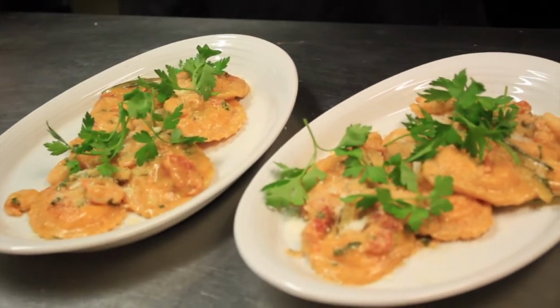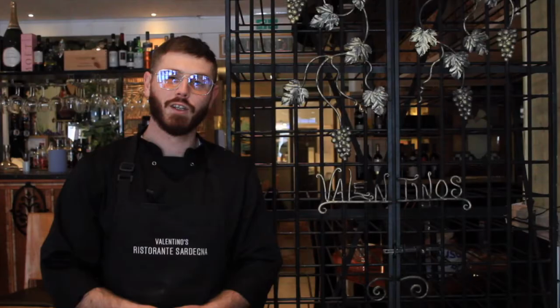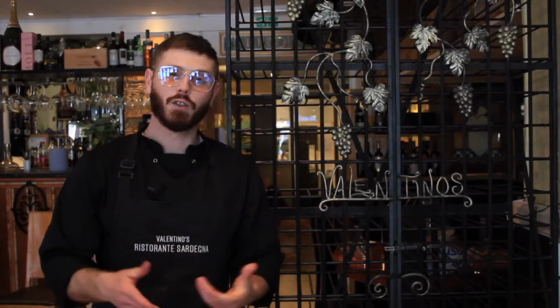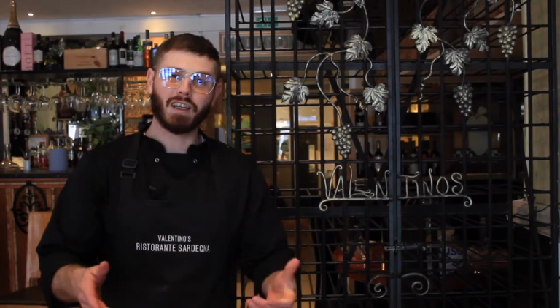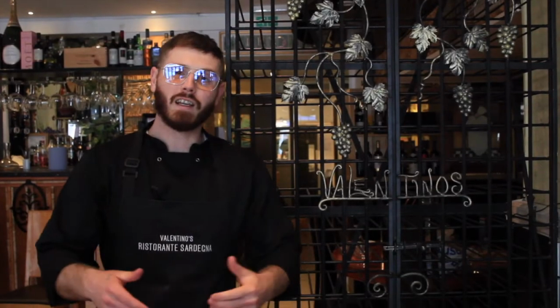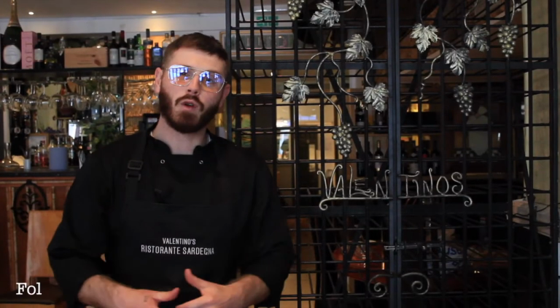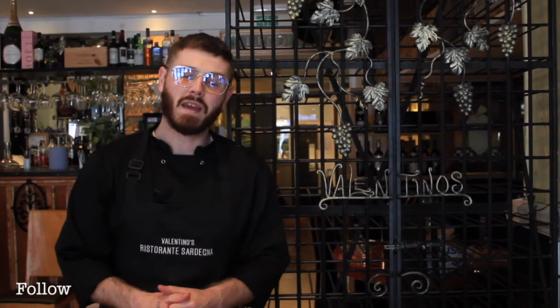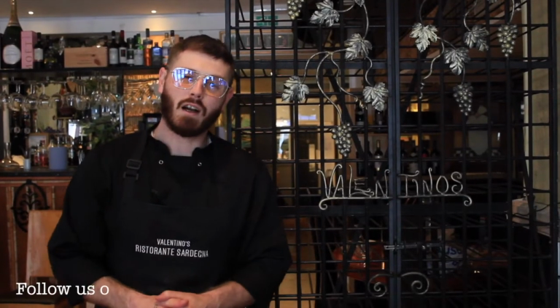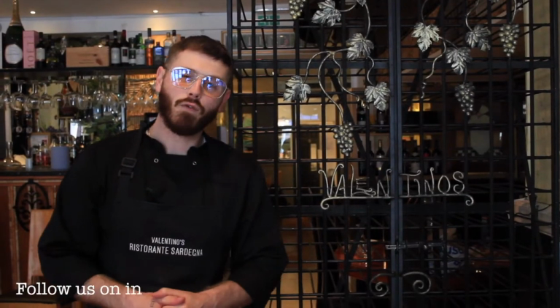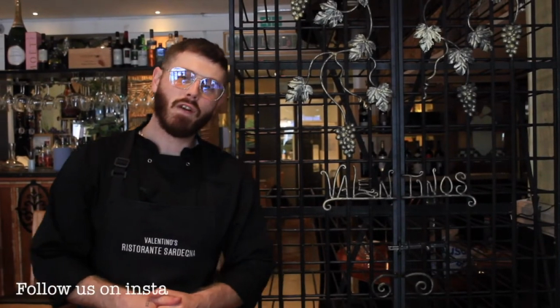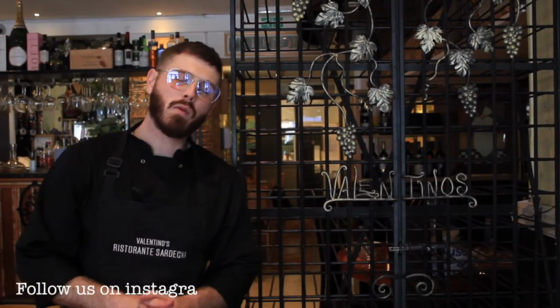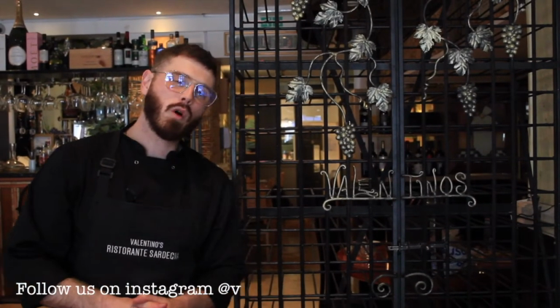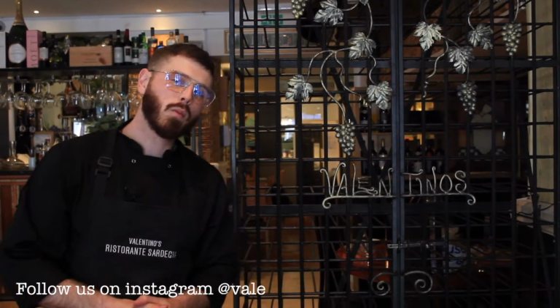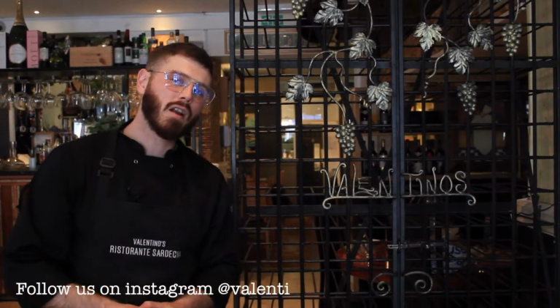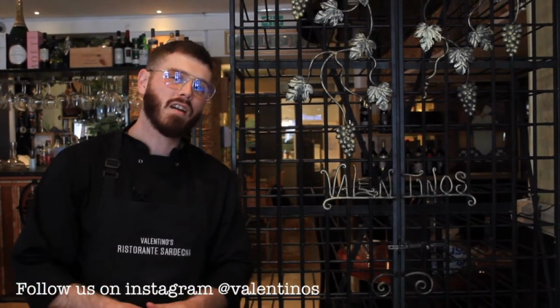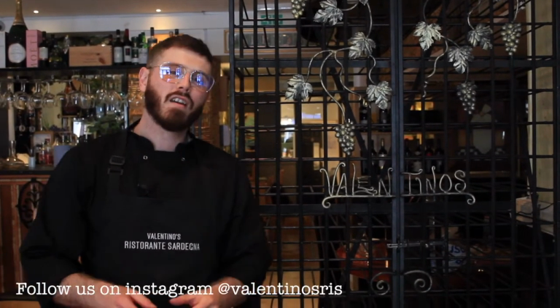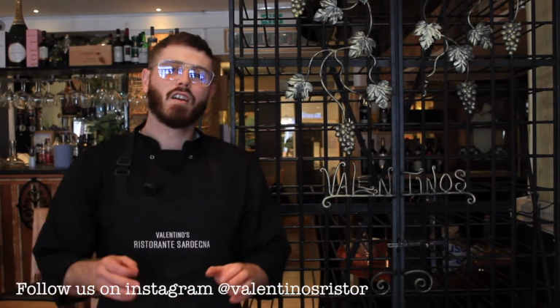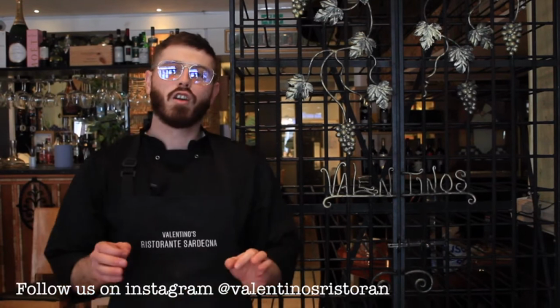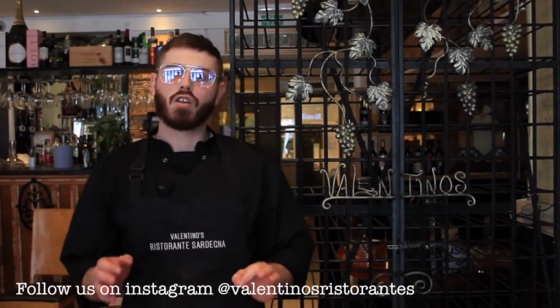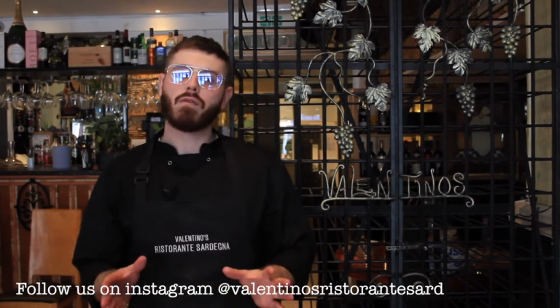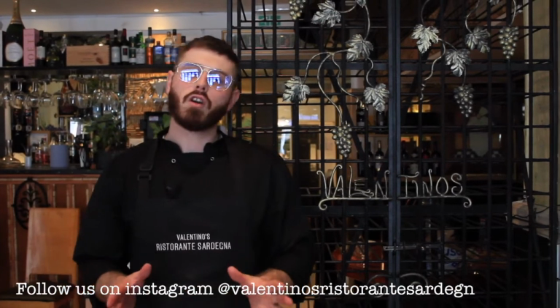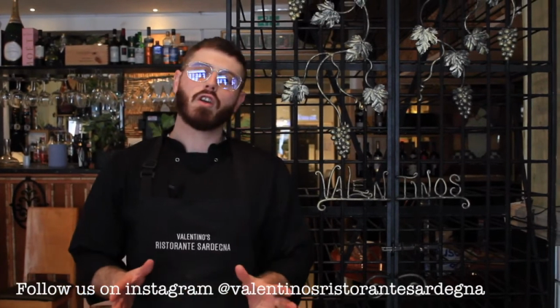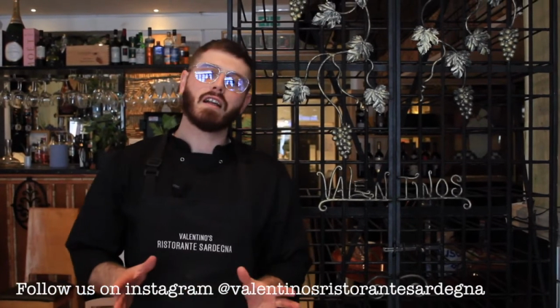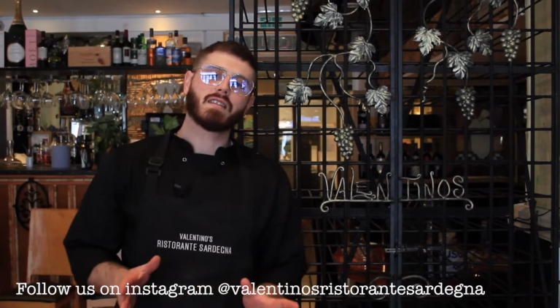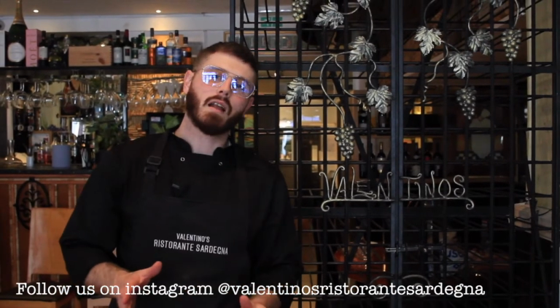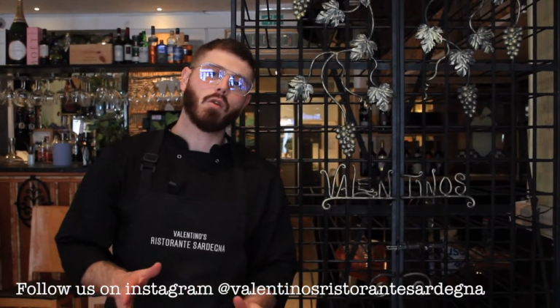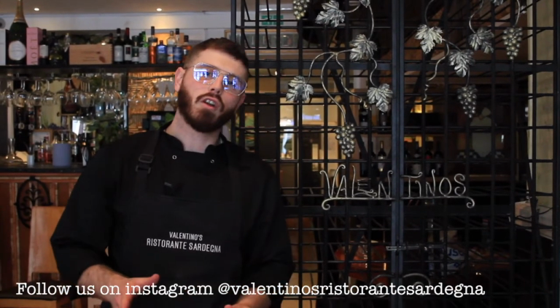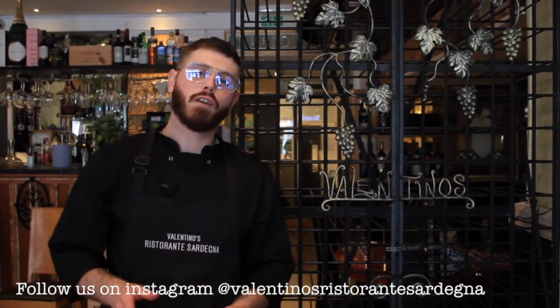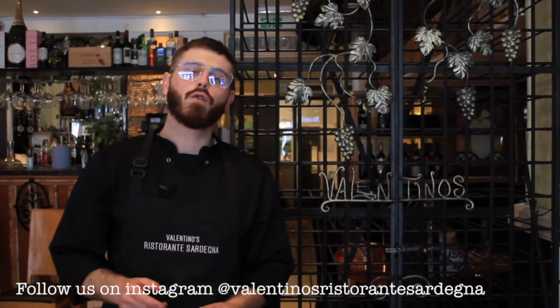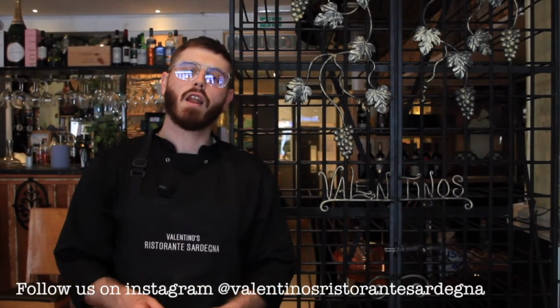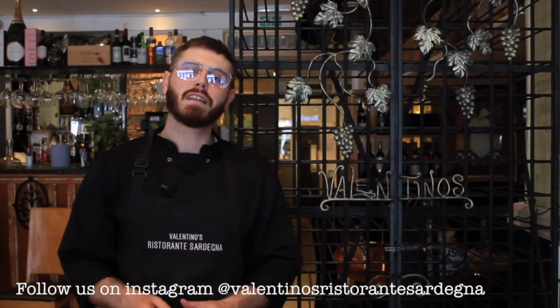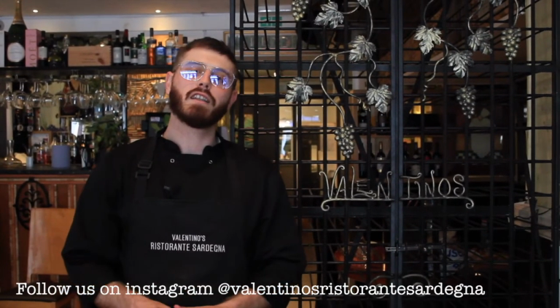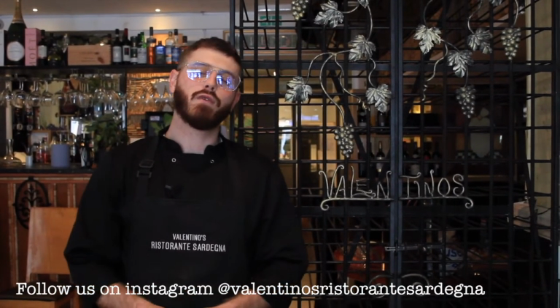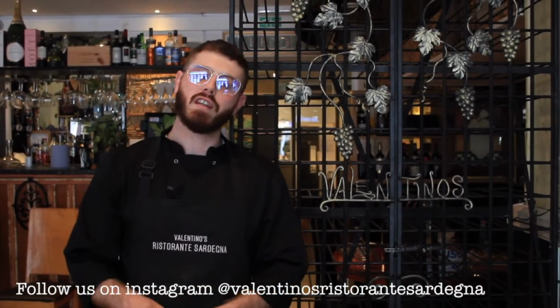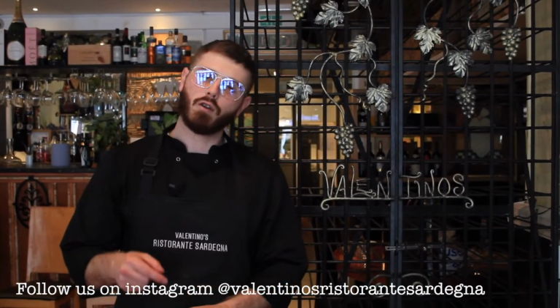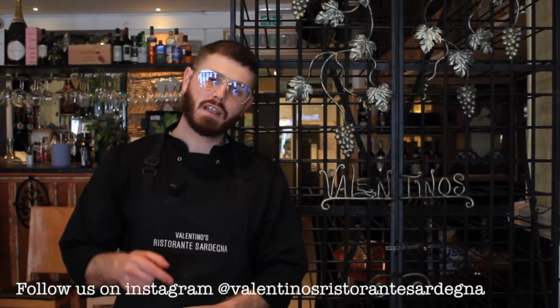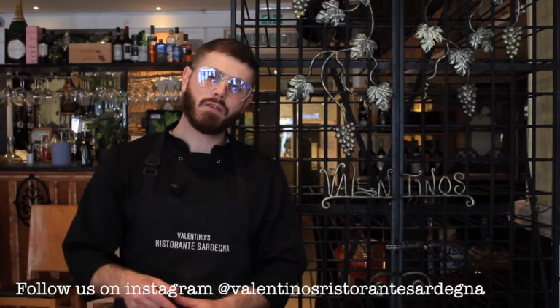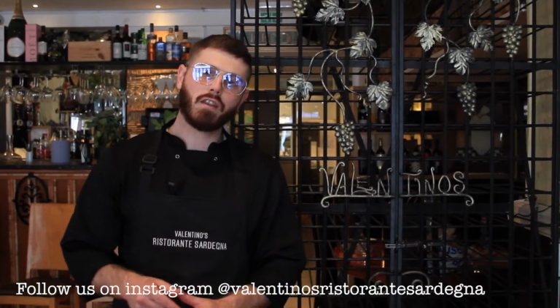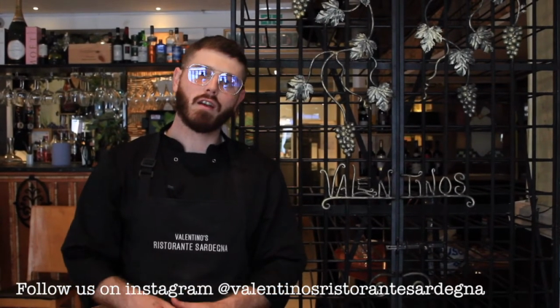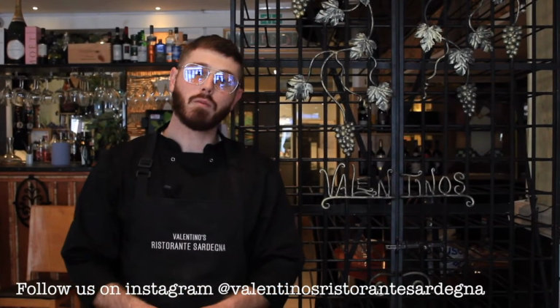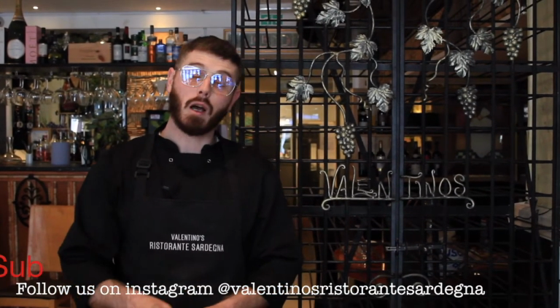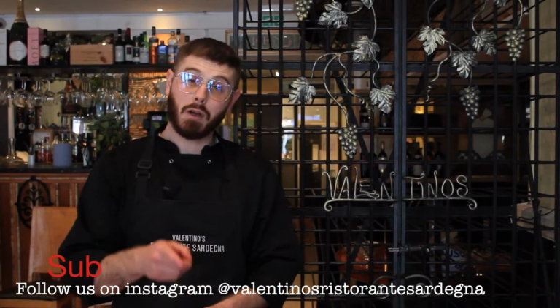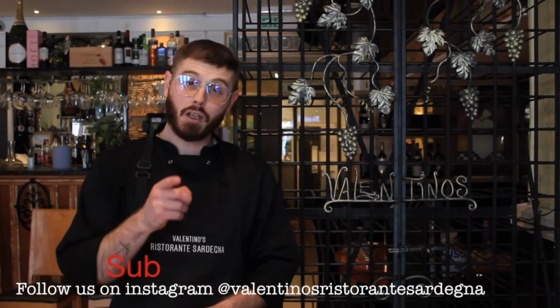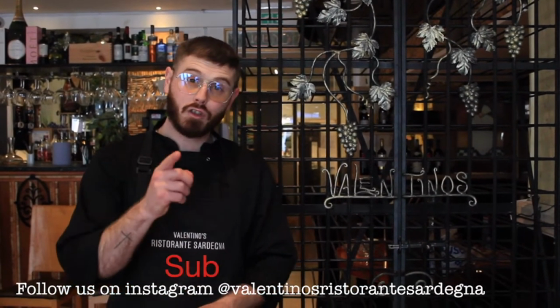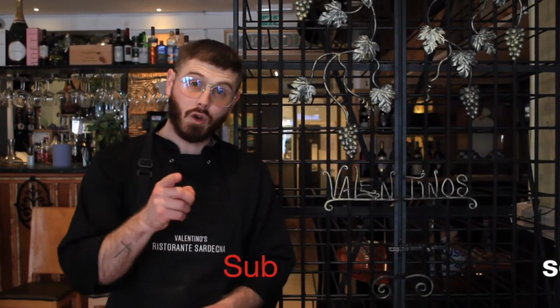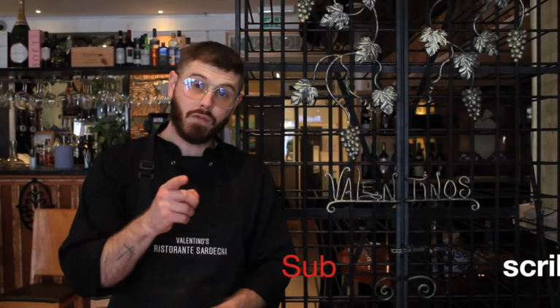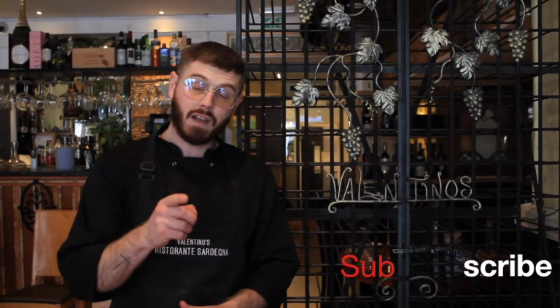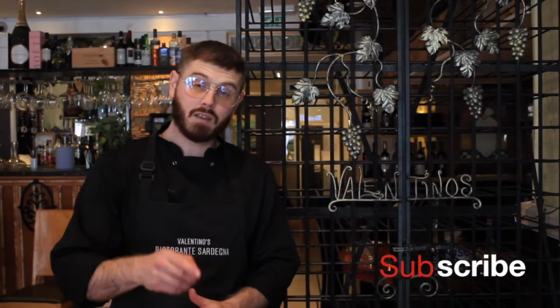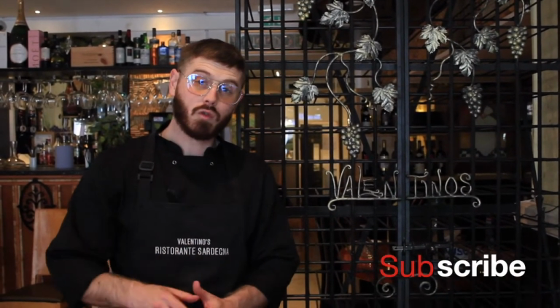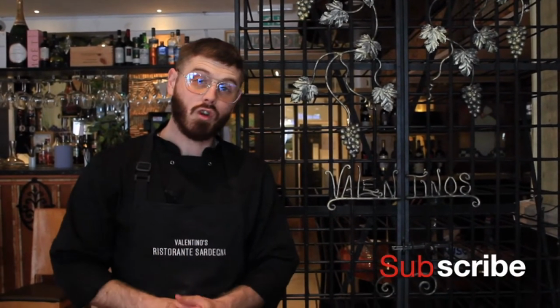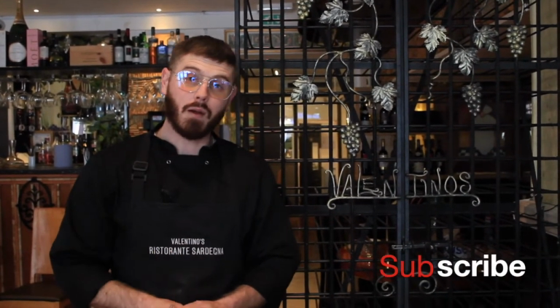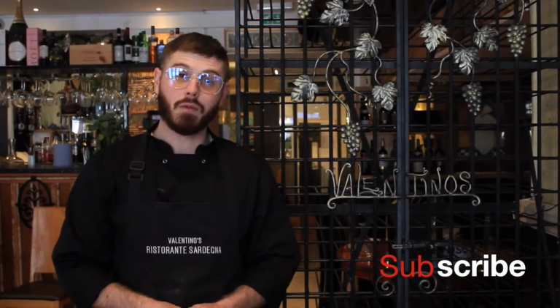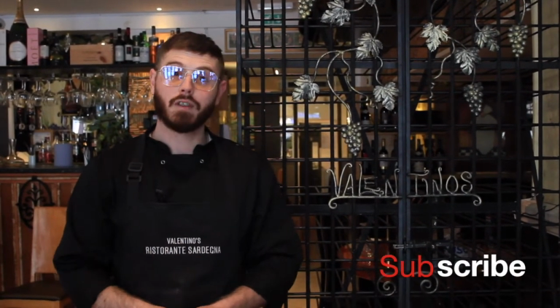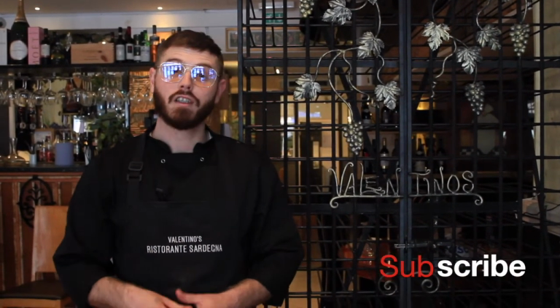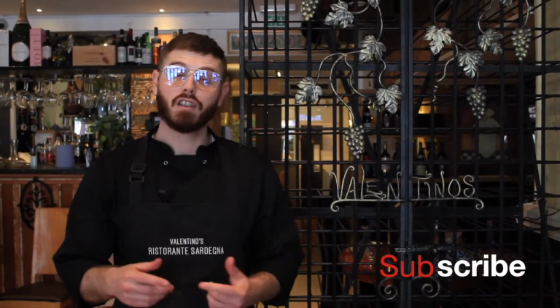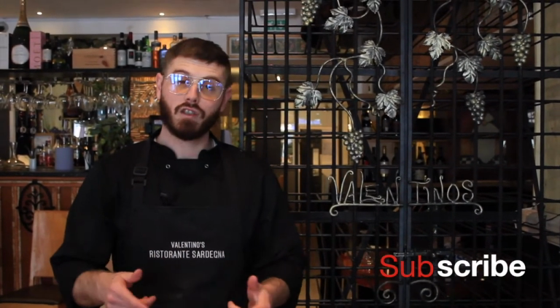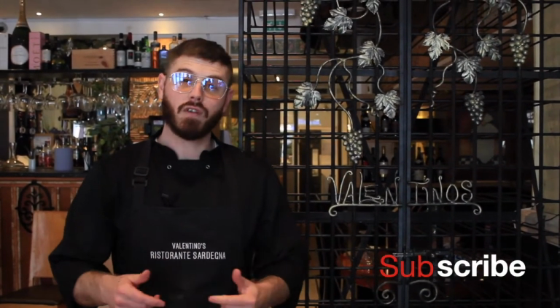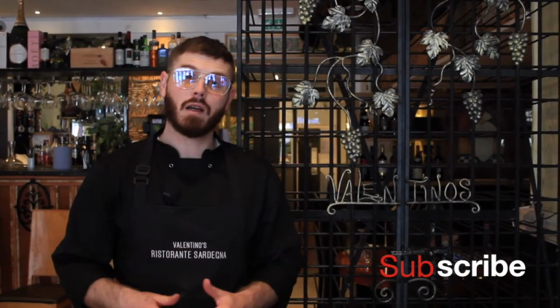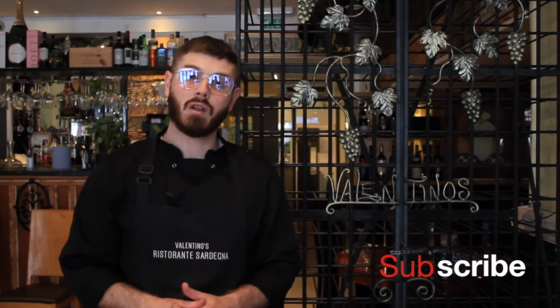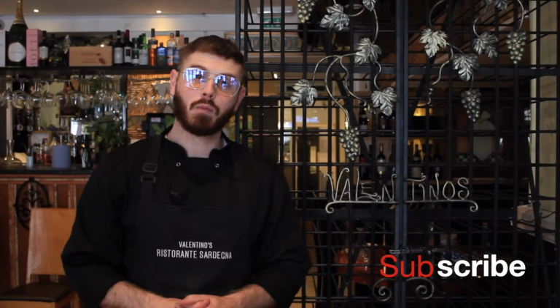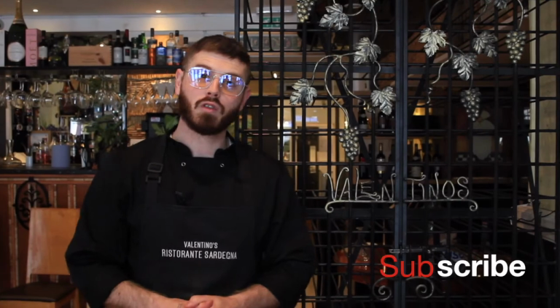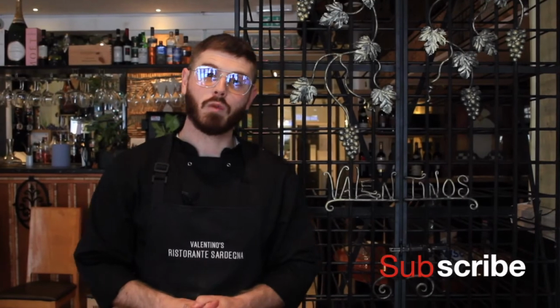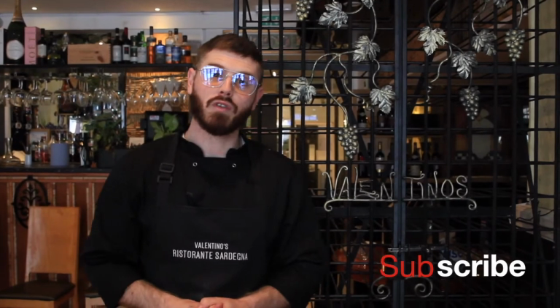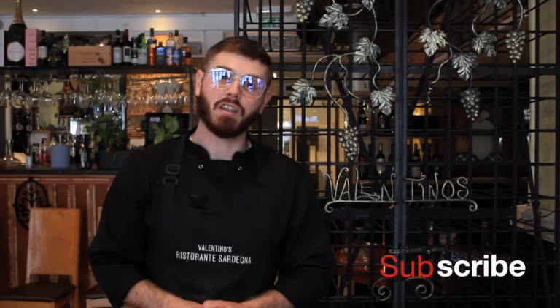And that's how we make our very popular ravioli al salmone. If you like this video, give it a thumbs up, don't forget to subscribe. Ci vediamo nel prossimo video.